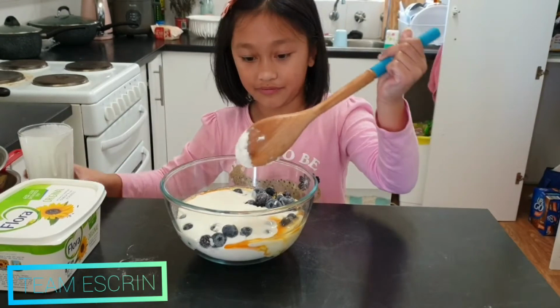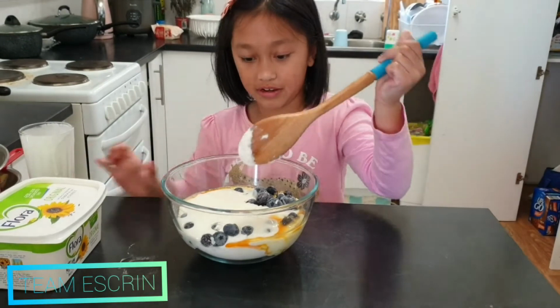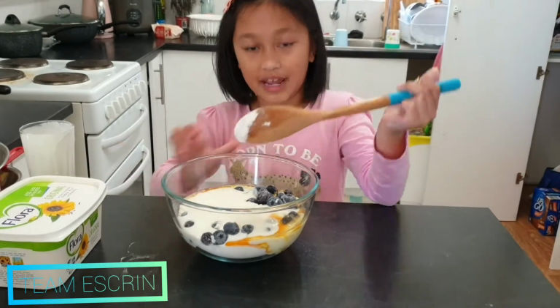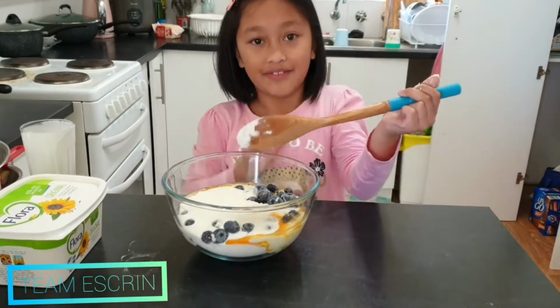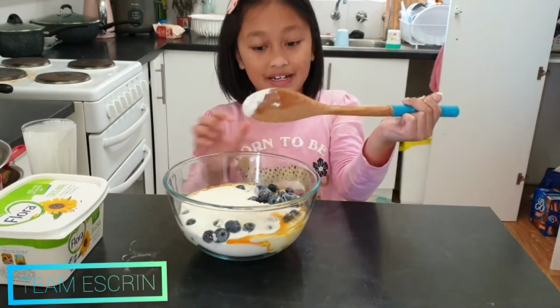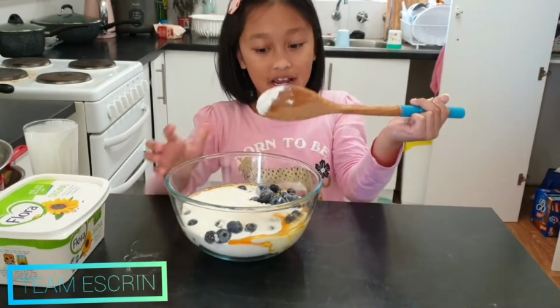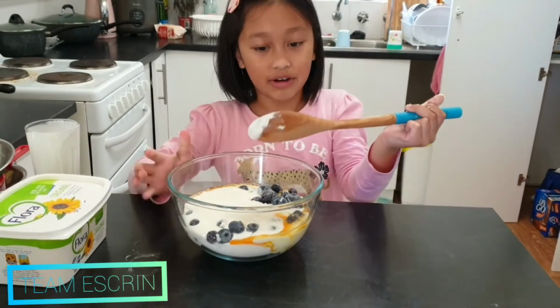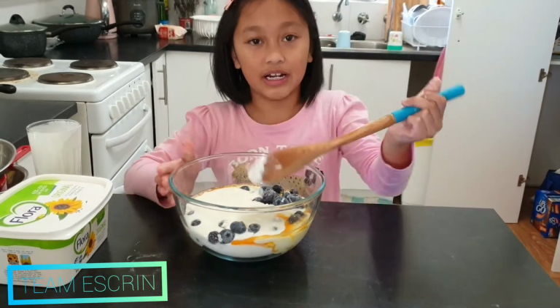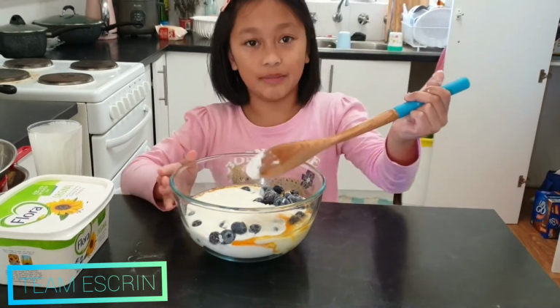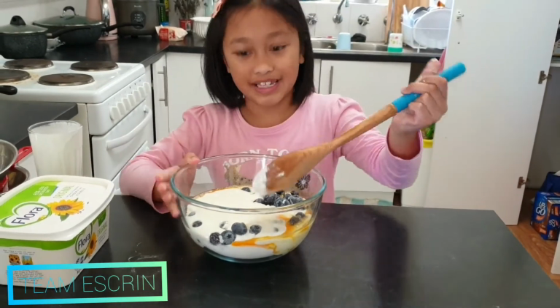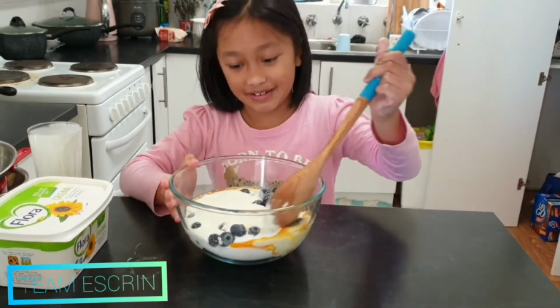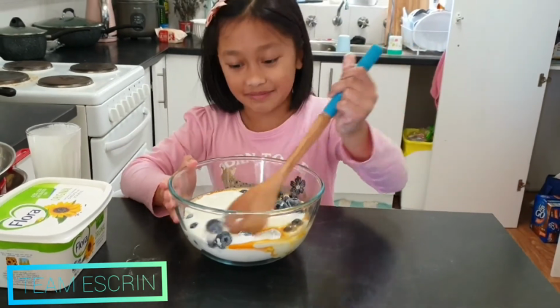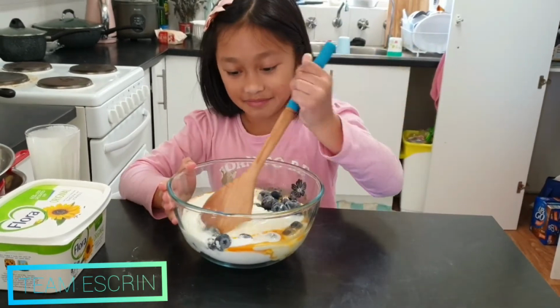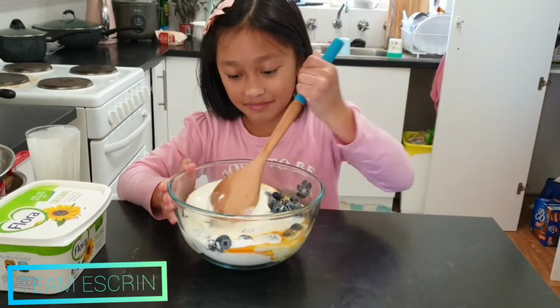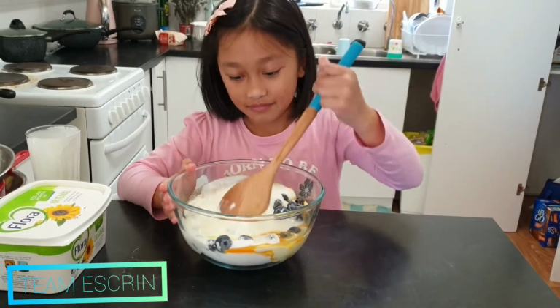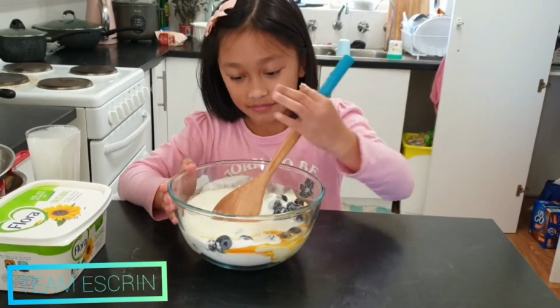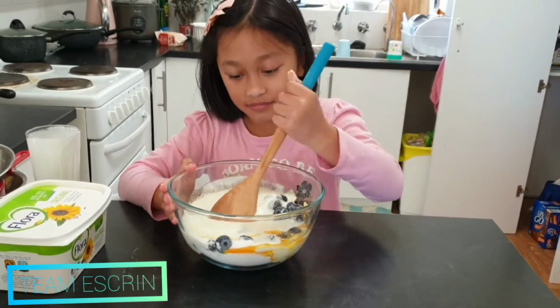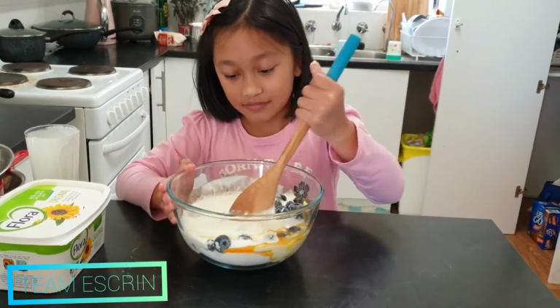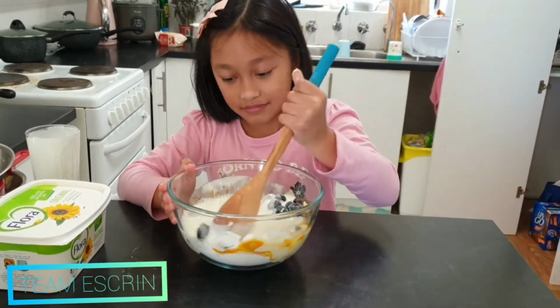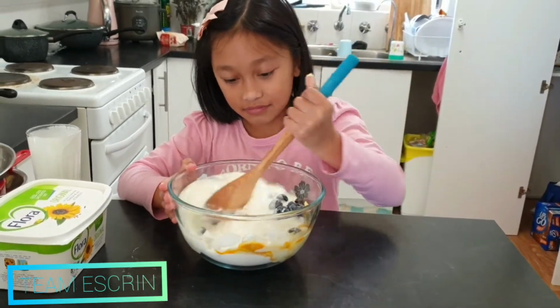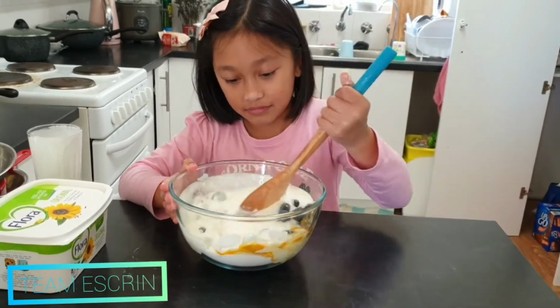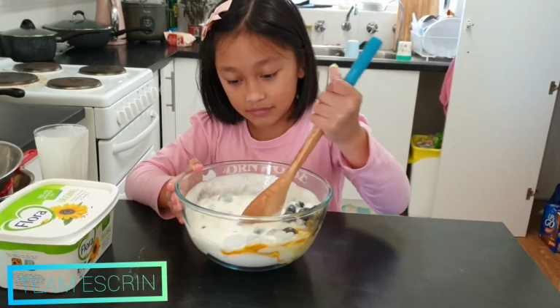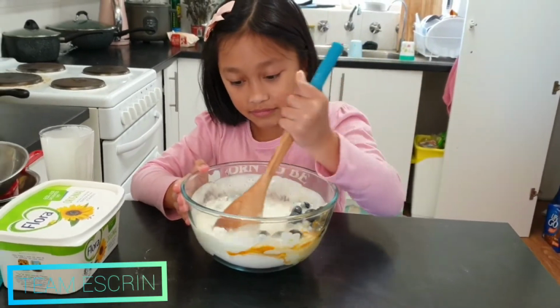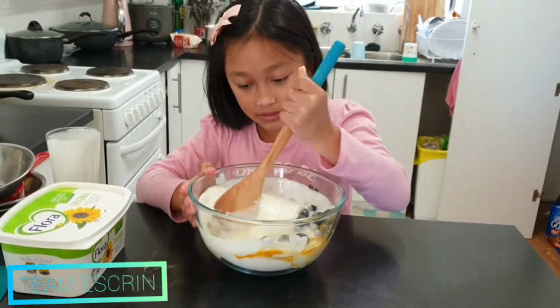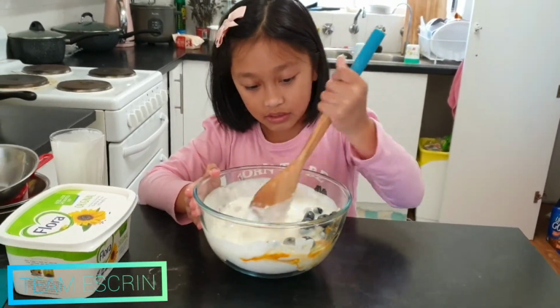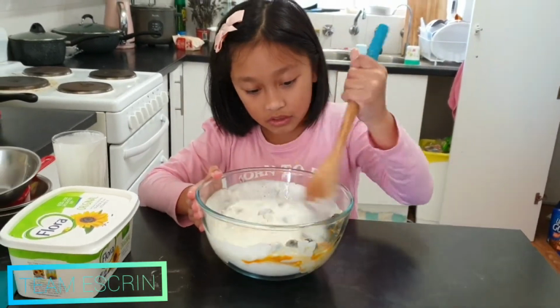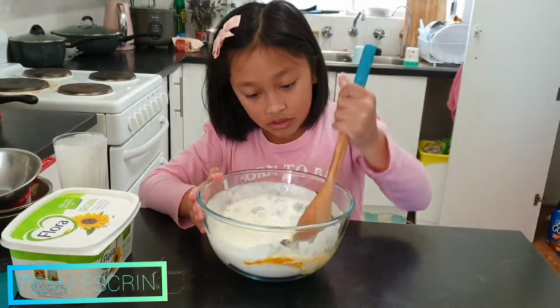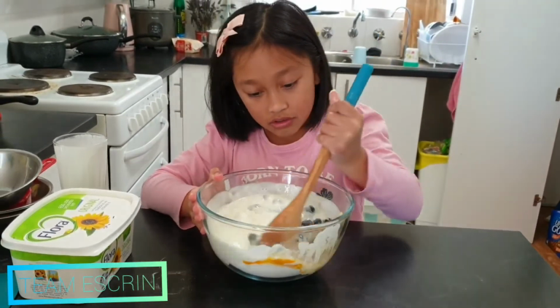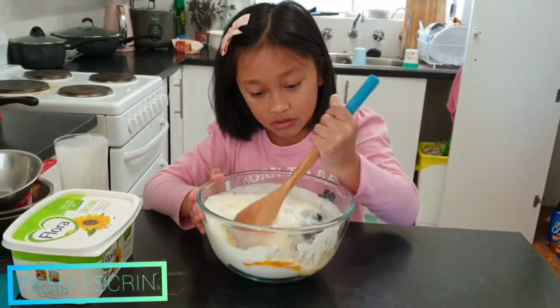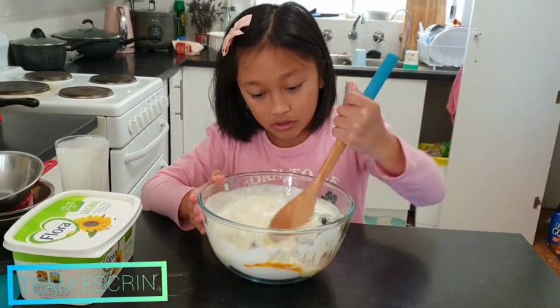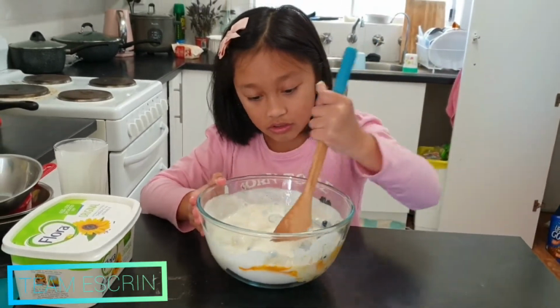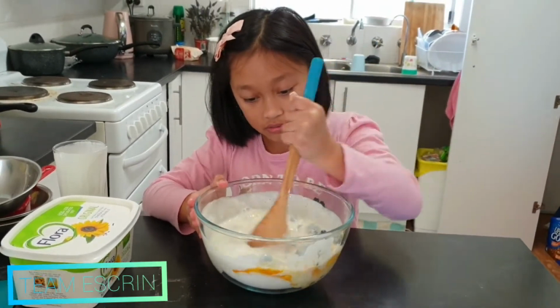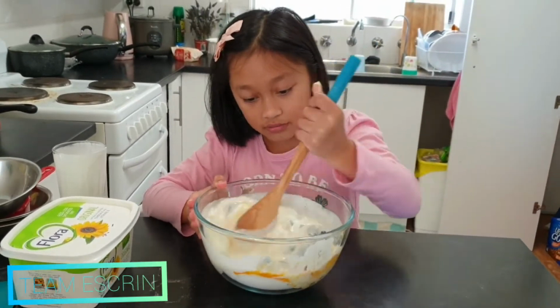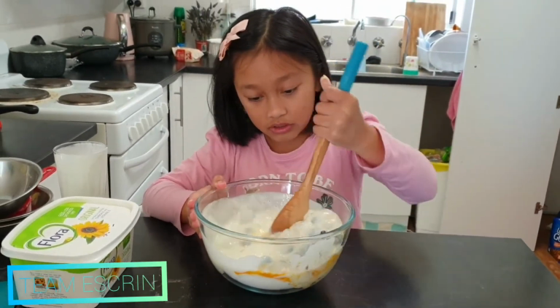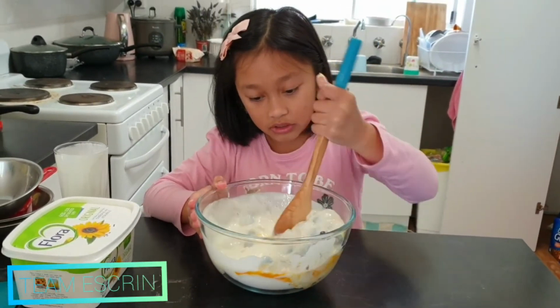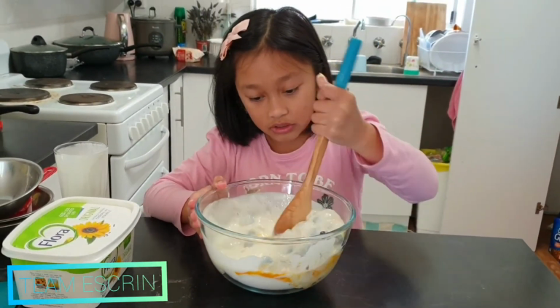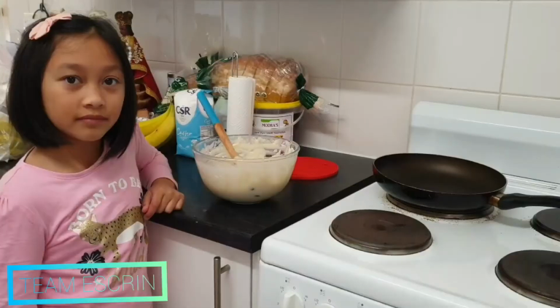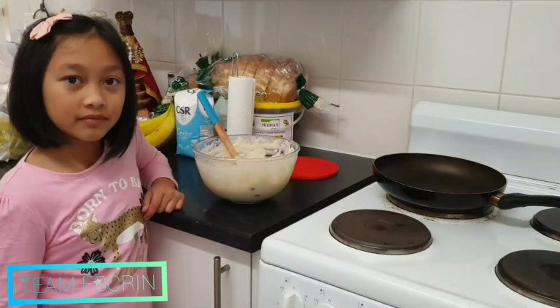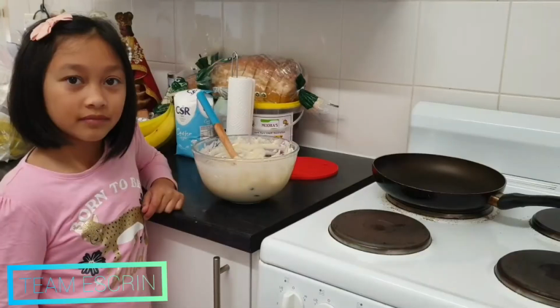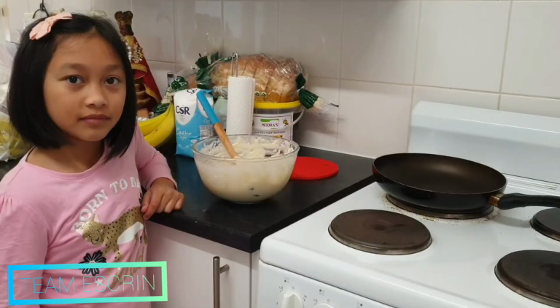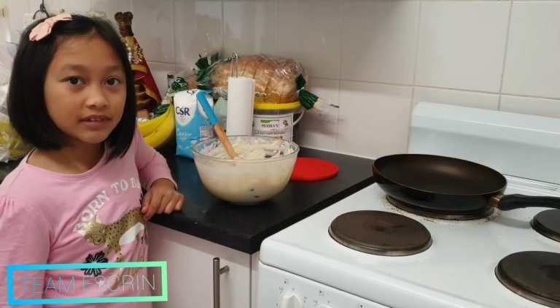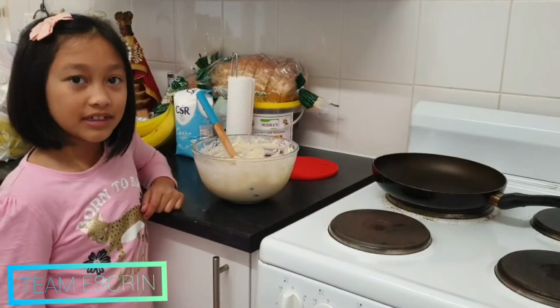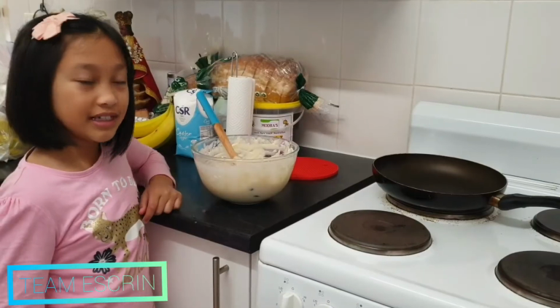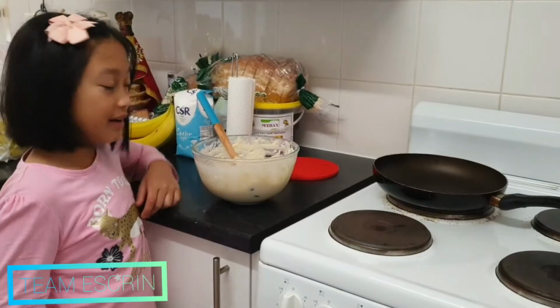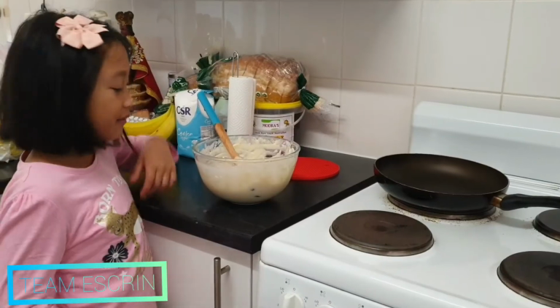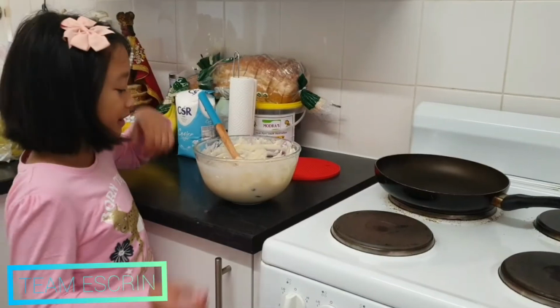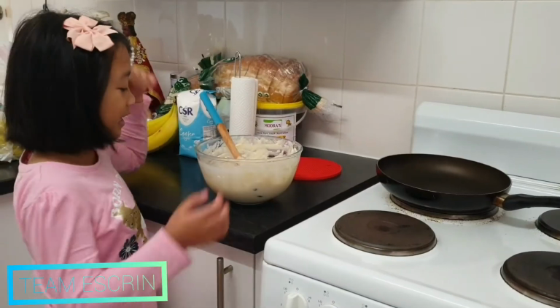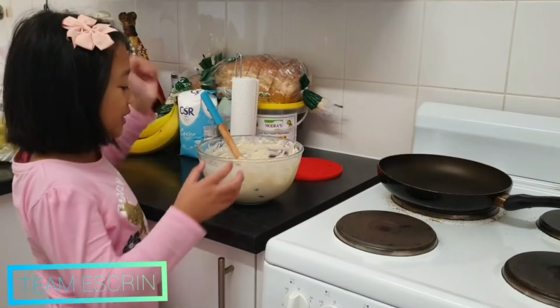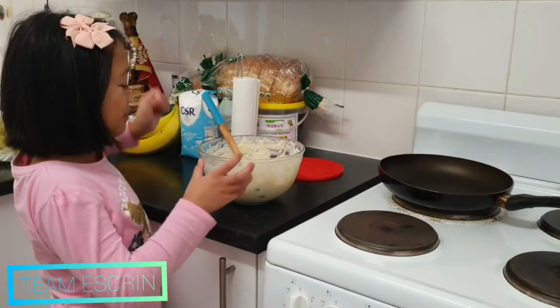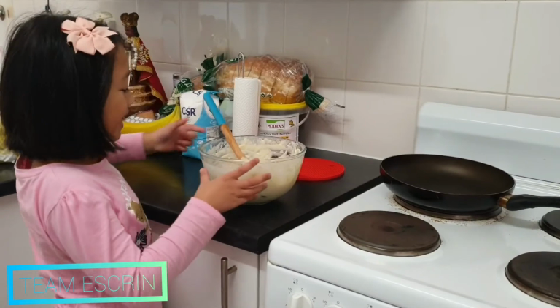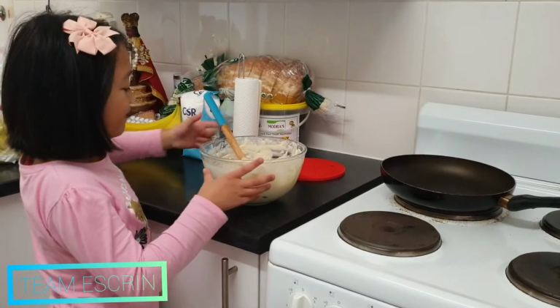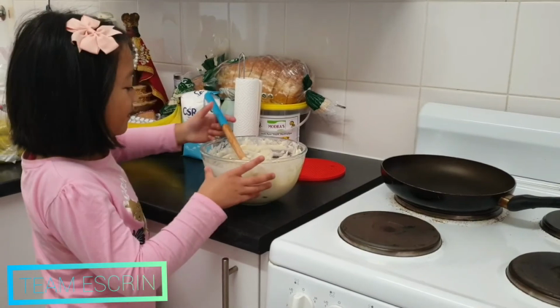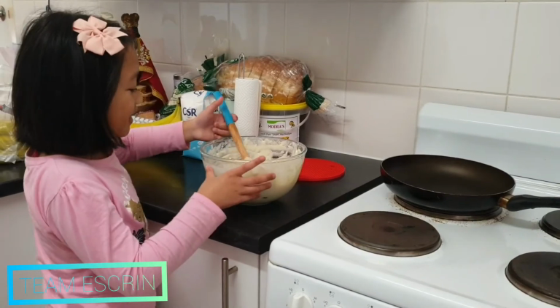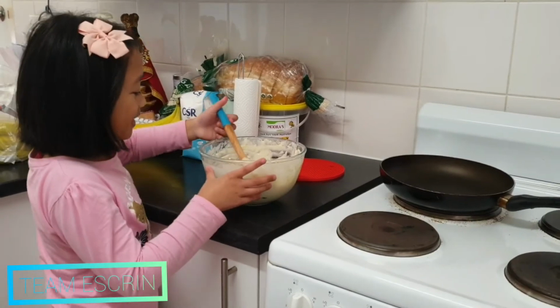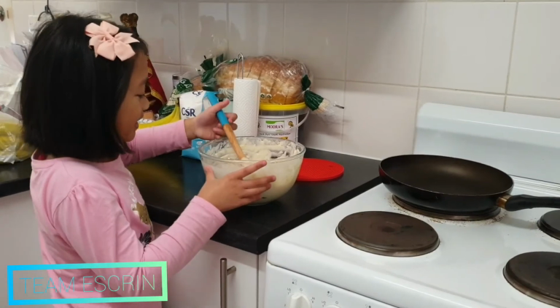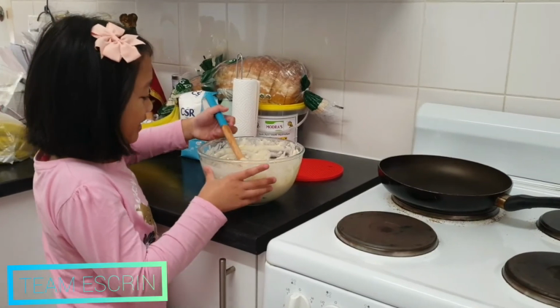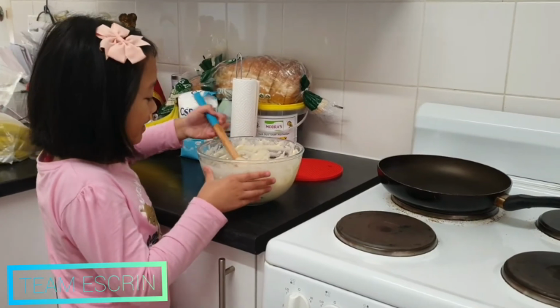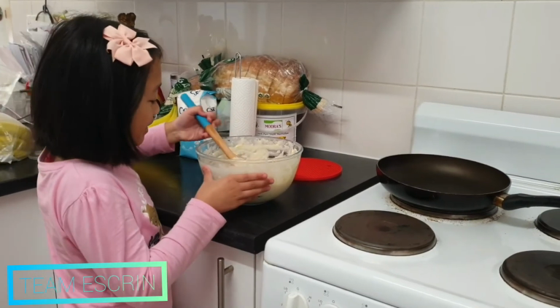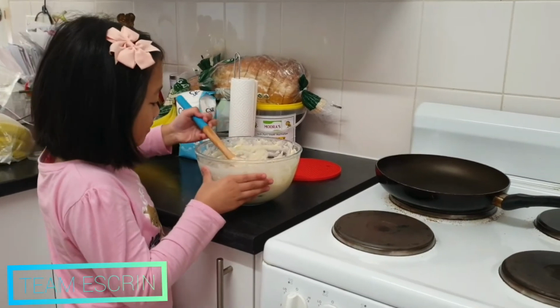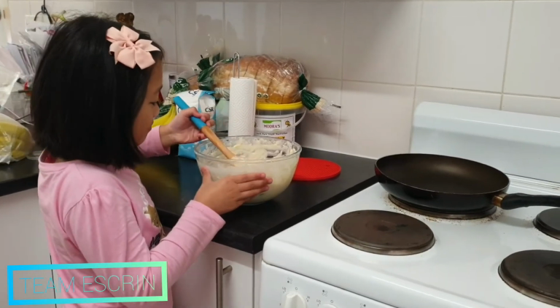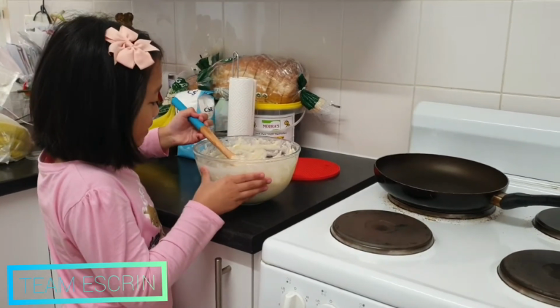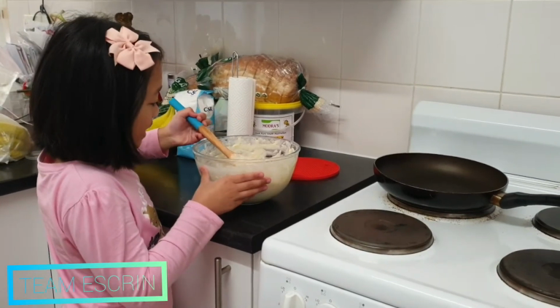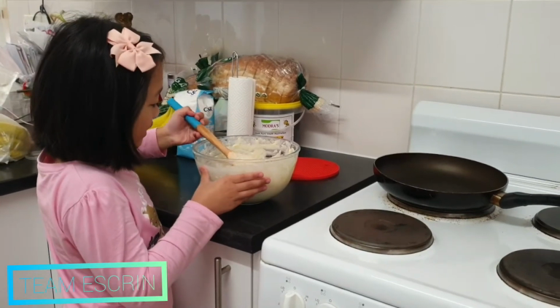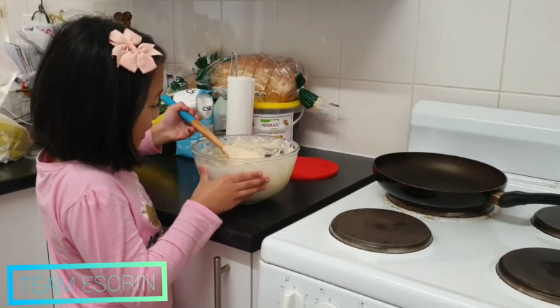Now we're gonna mix it all — the milk in. And then now we're gonna make the pancake.